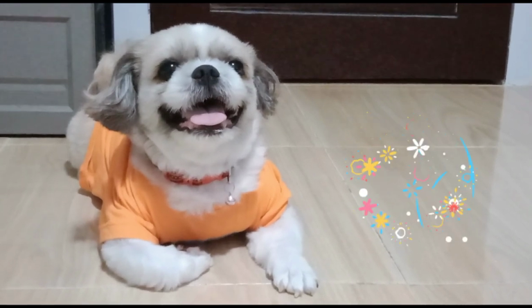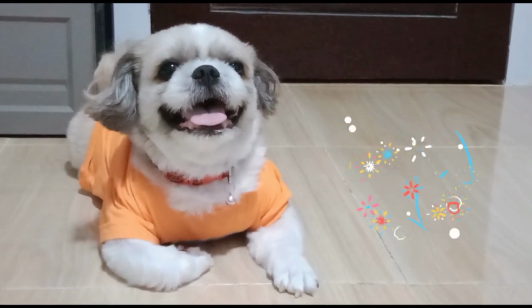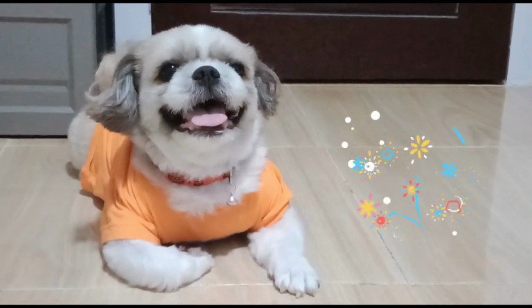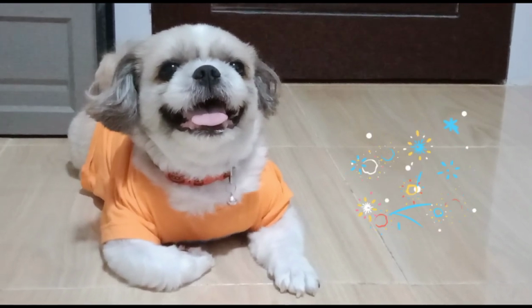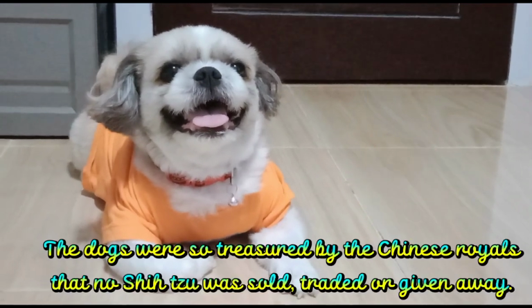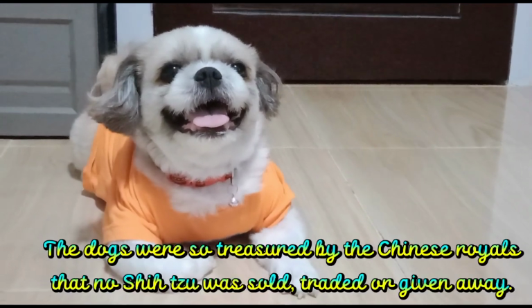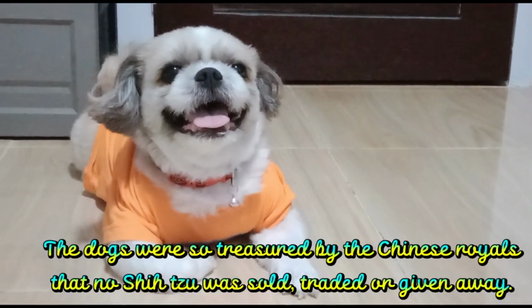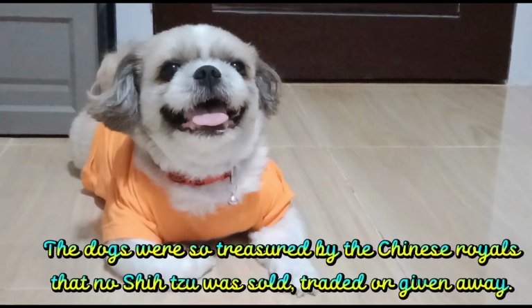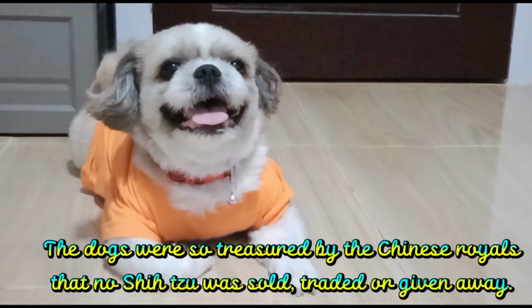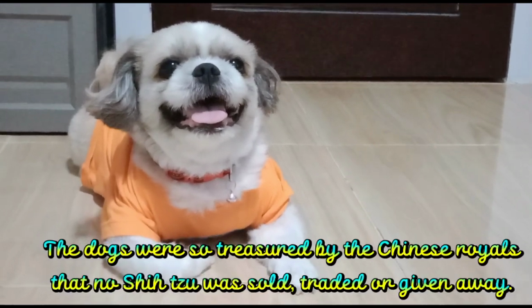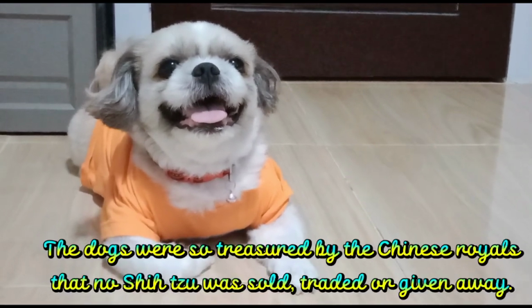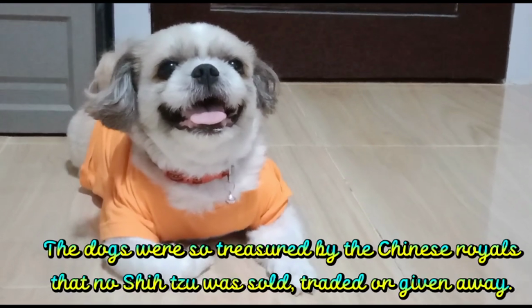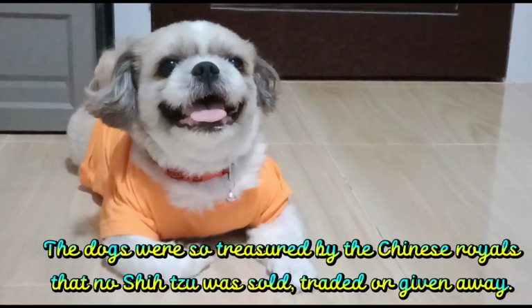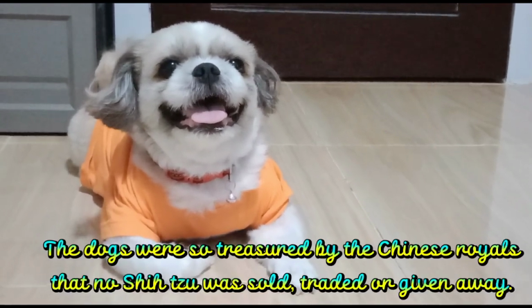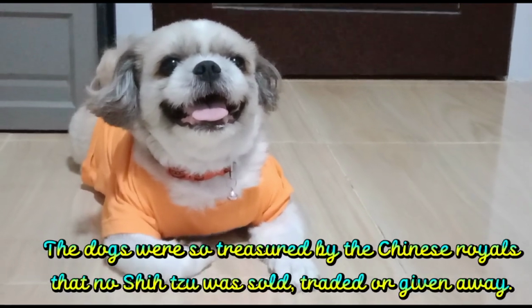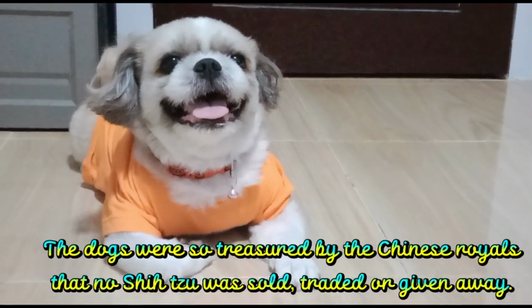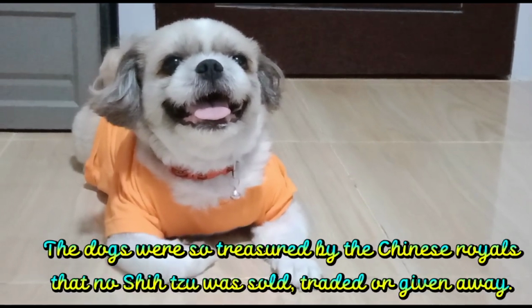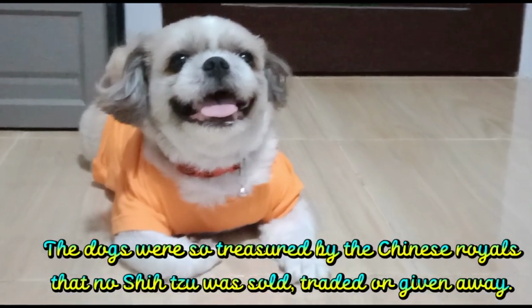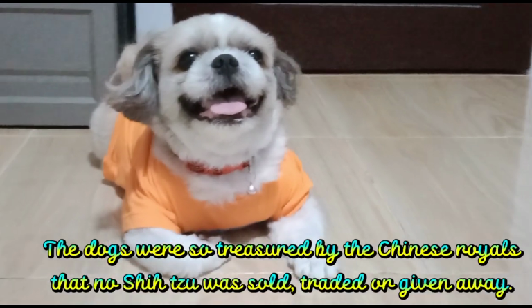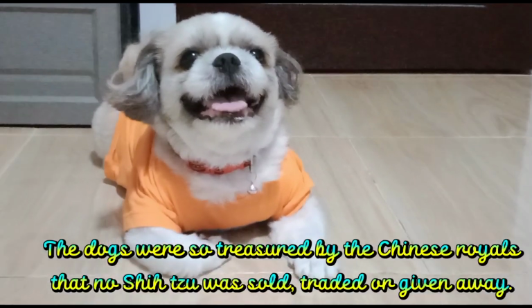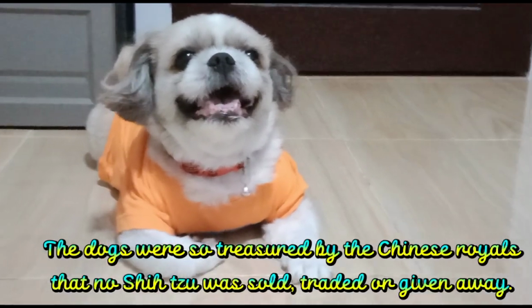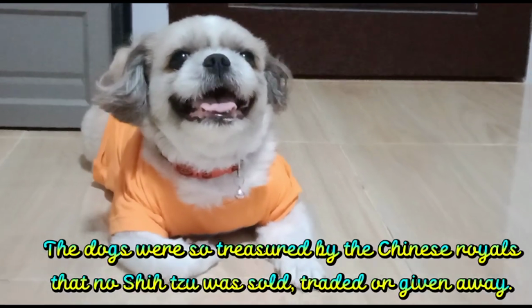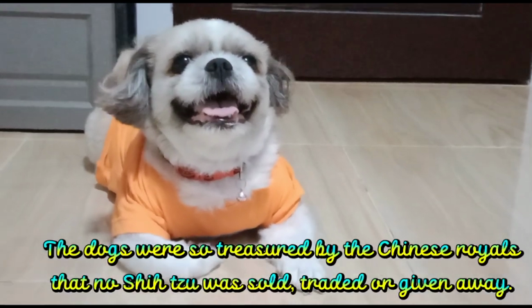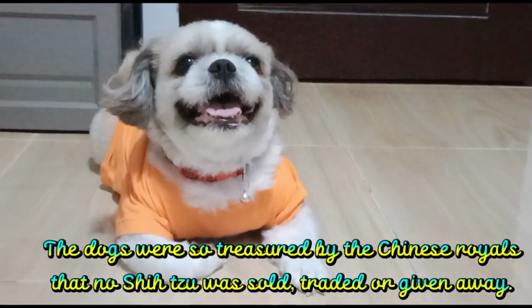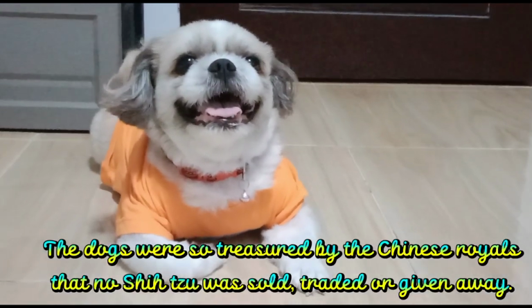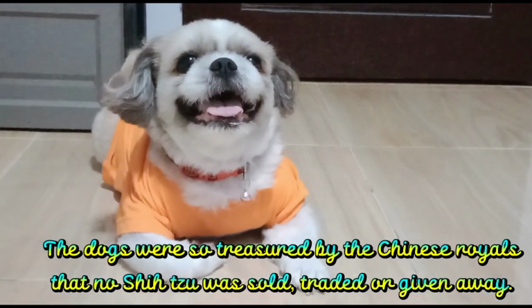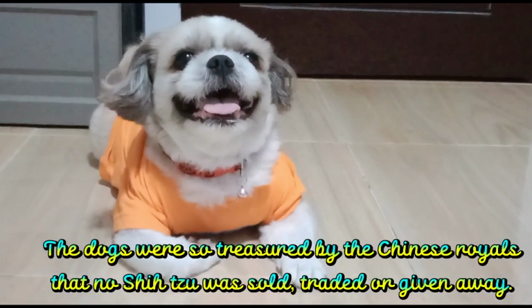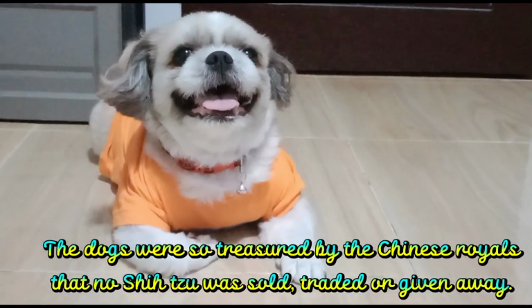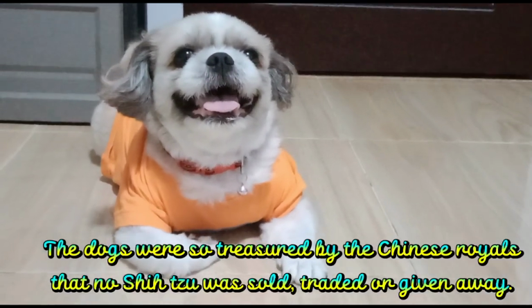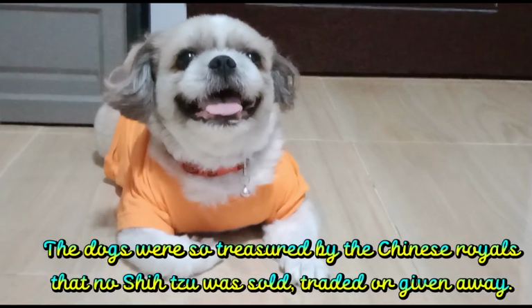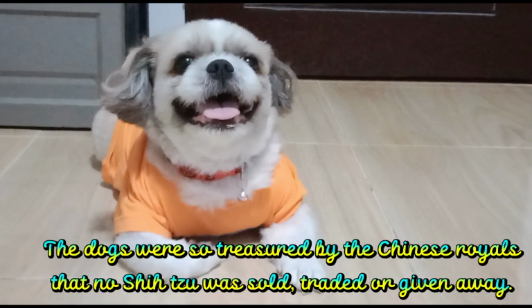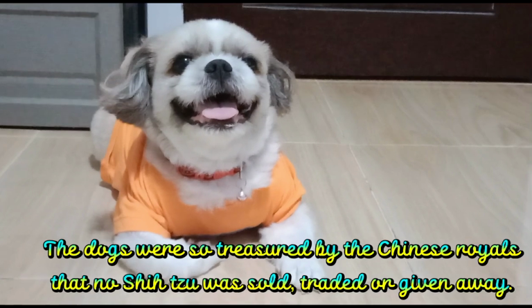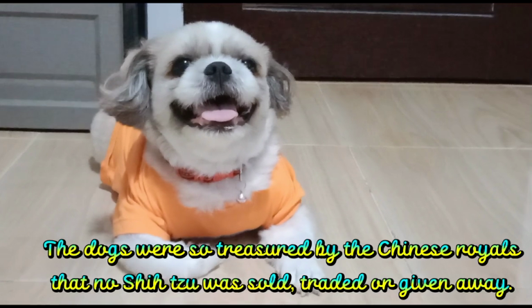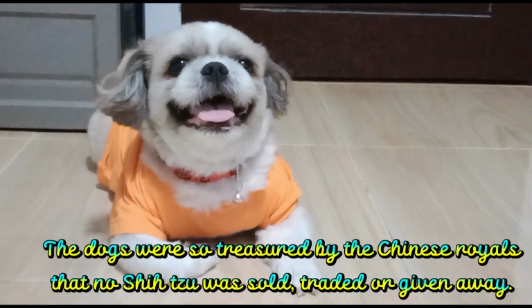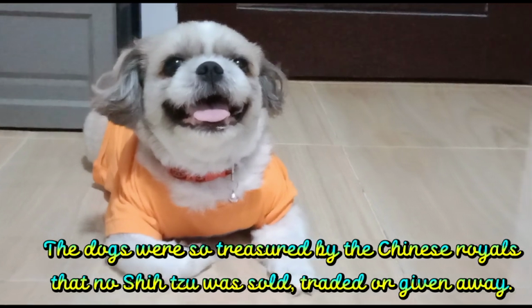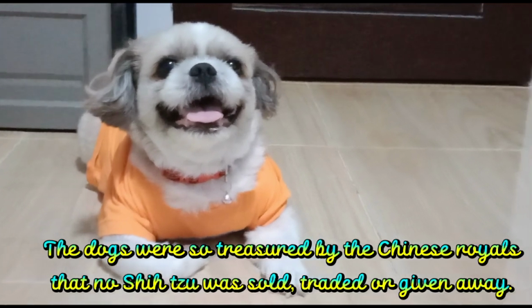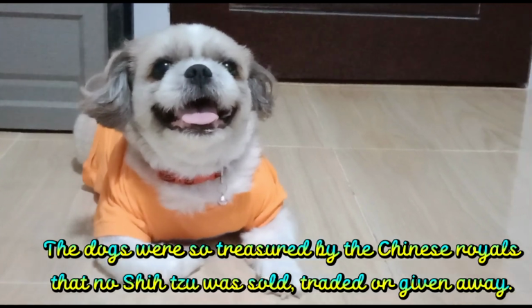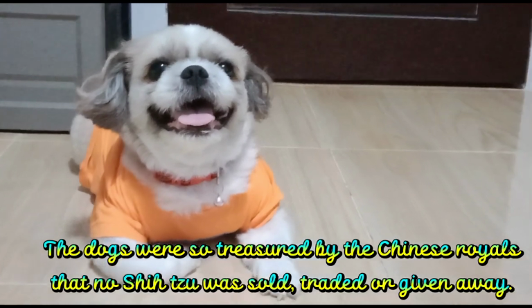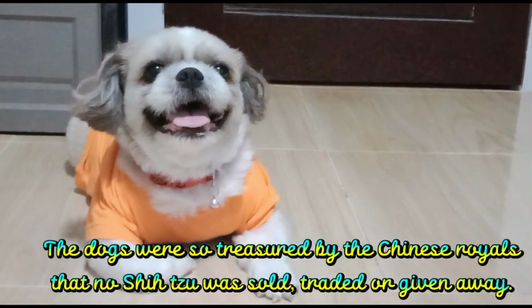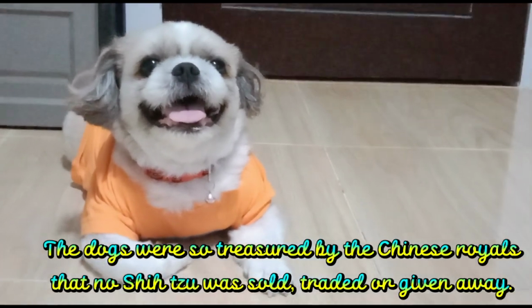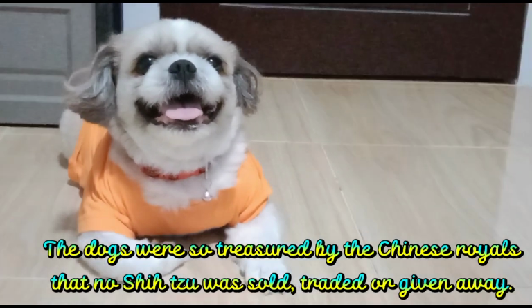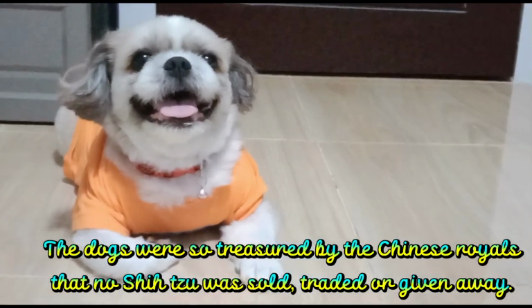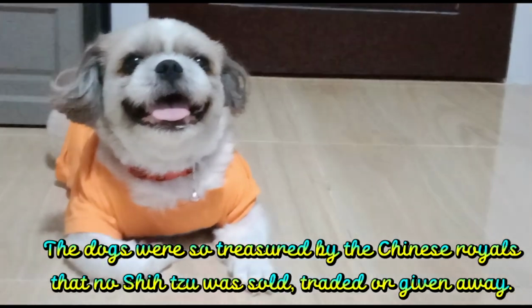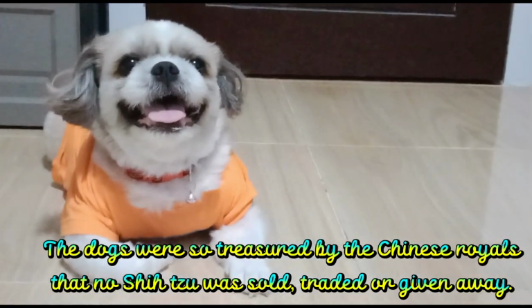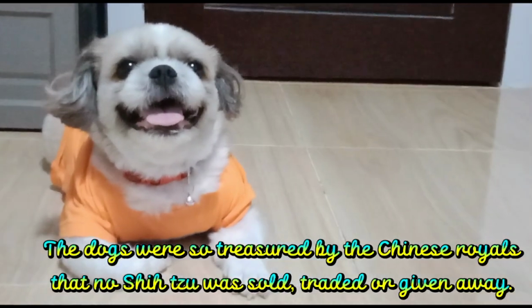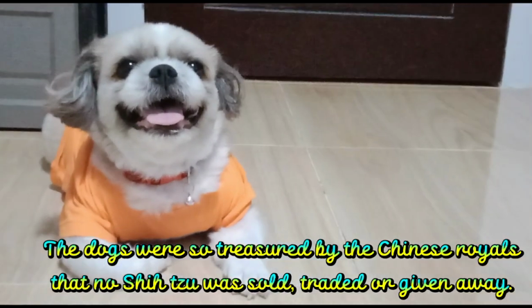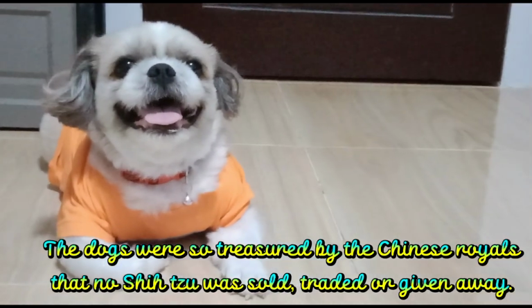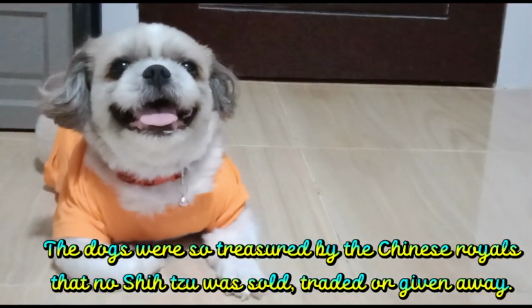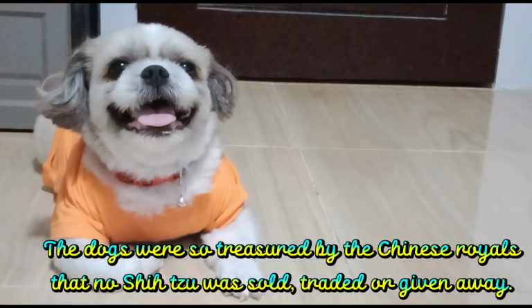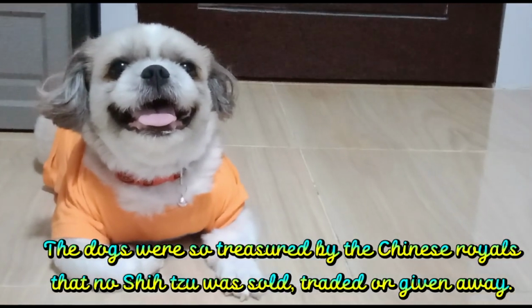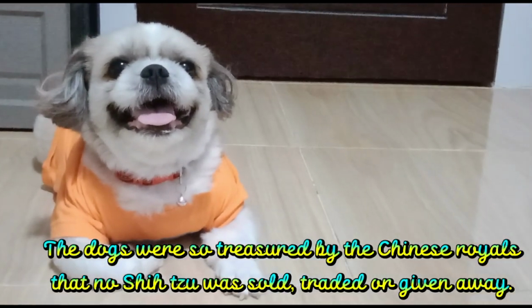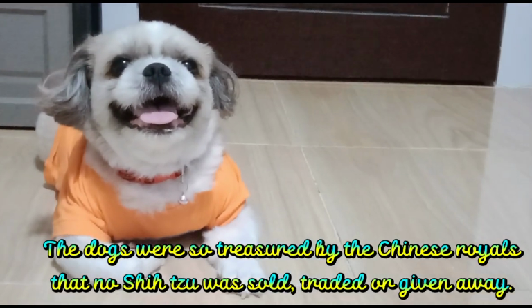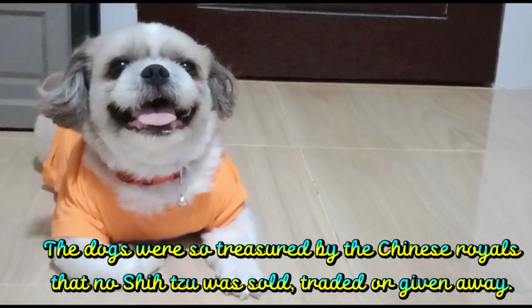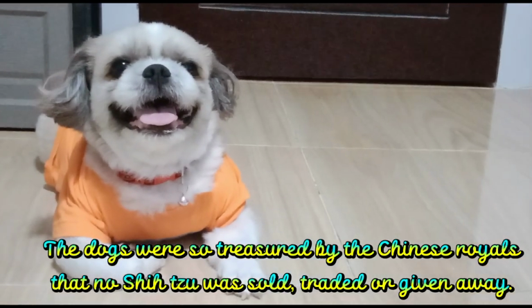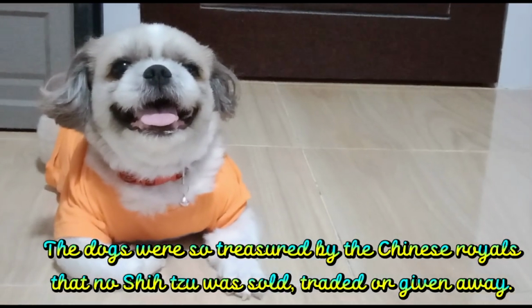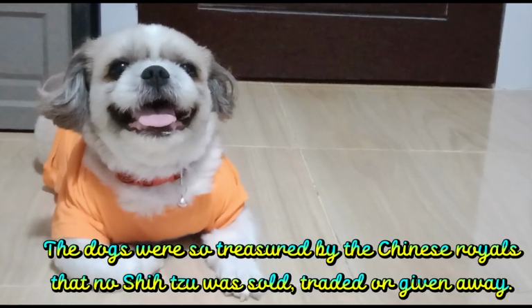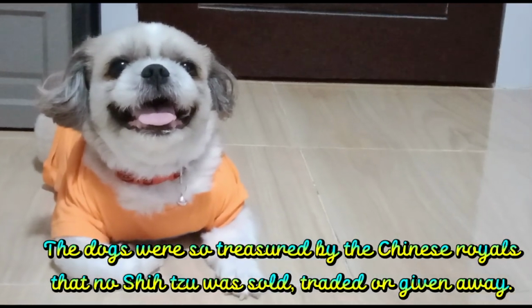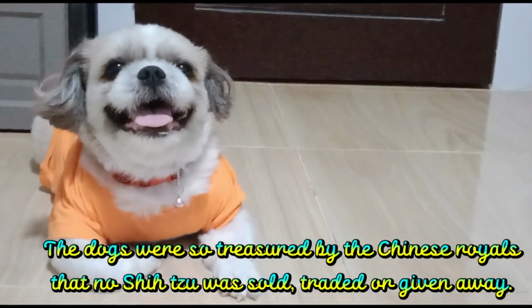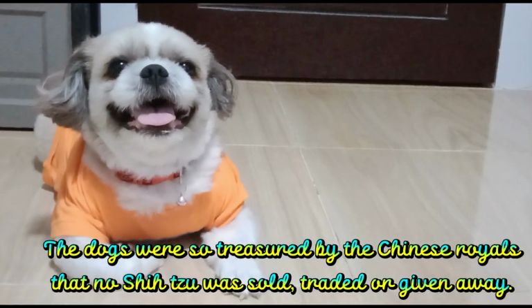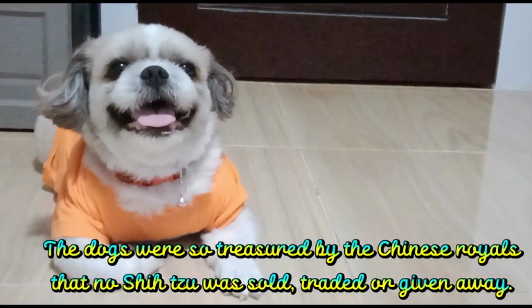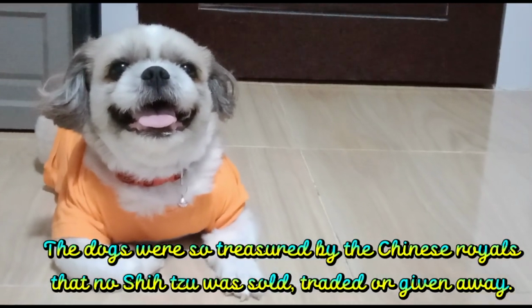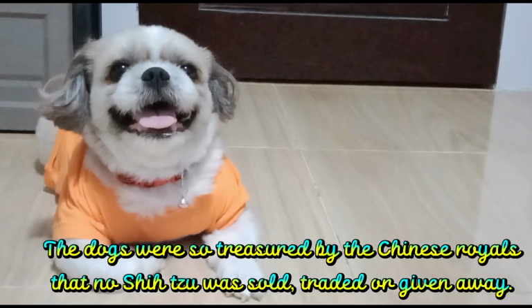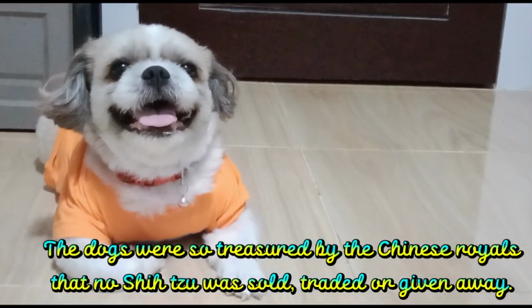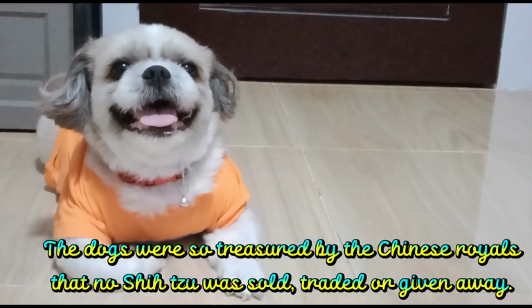The dogs were so treasured by the Chinese royals that no Shih Tzu was sold, traded, or given away.